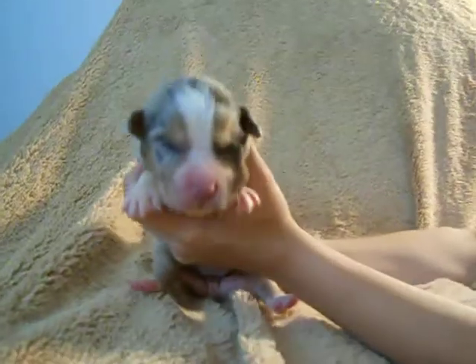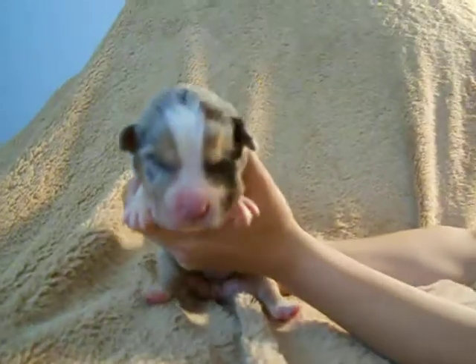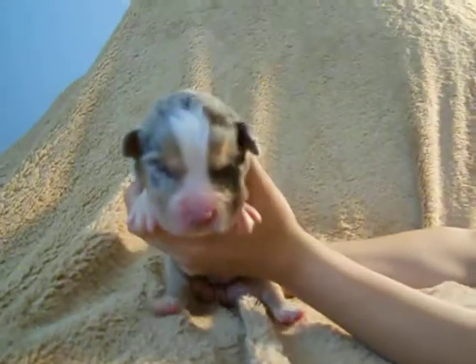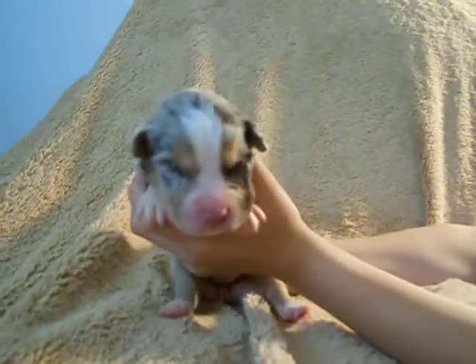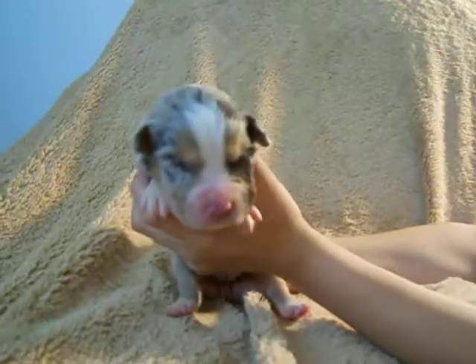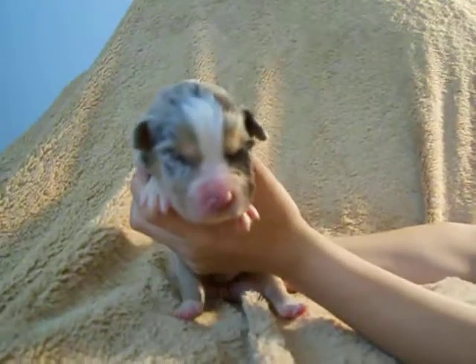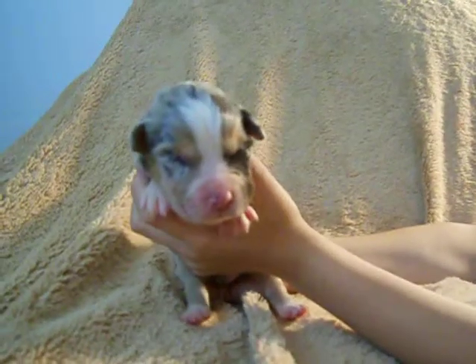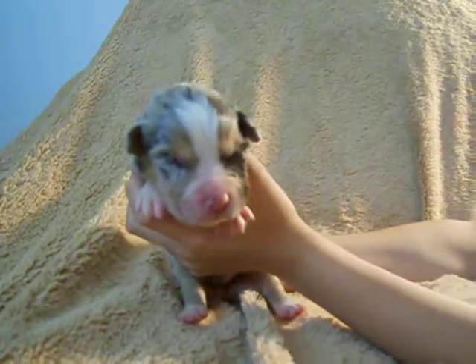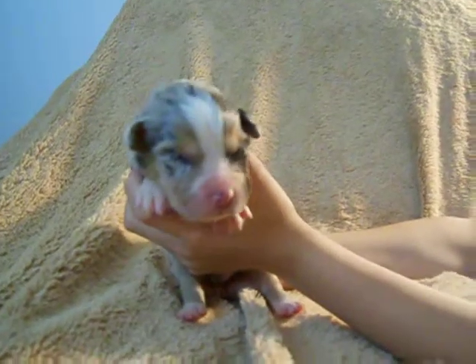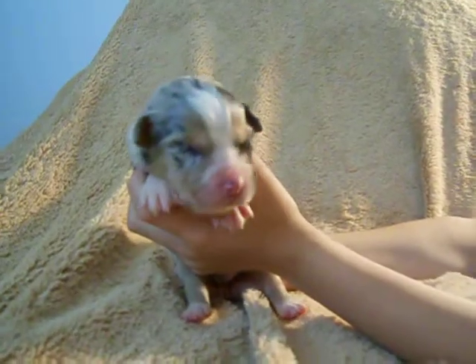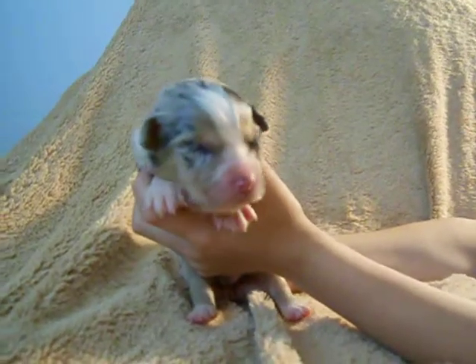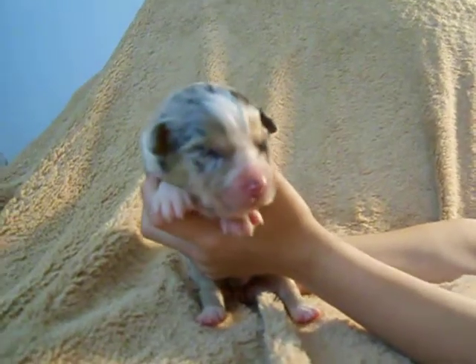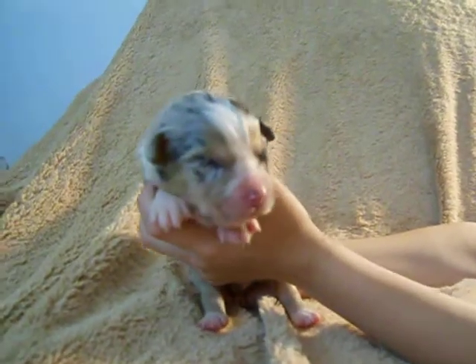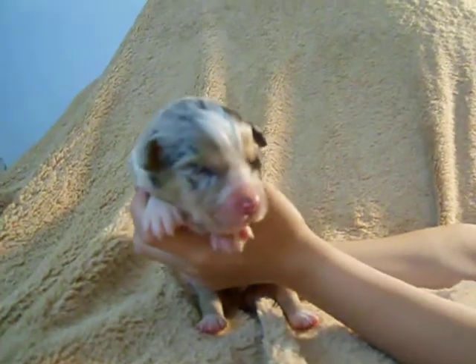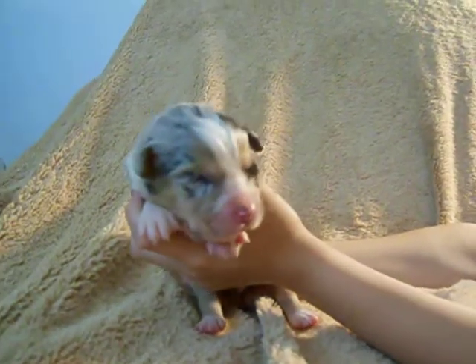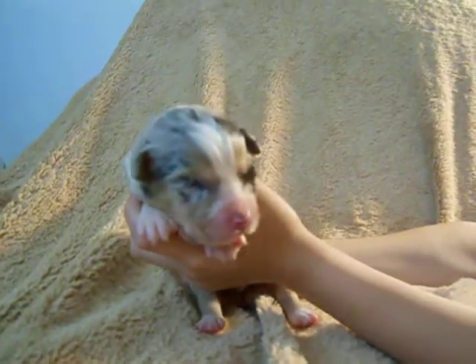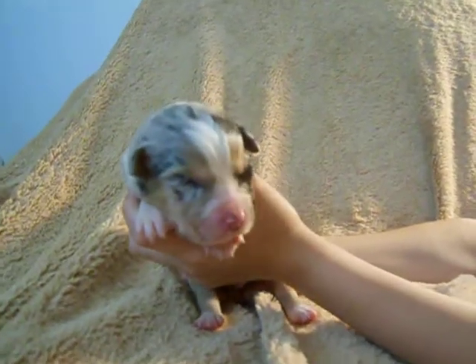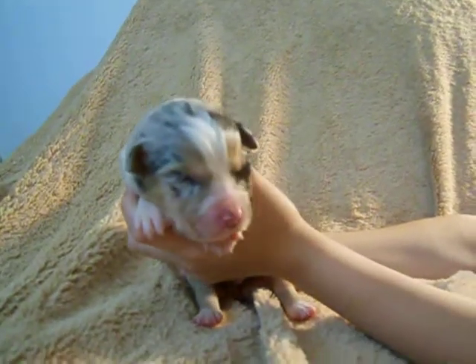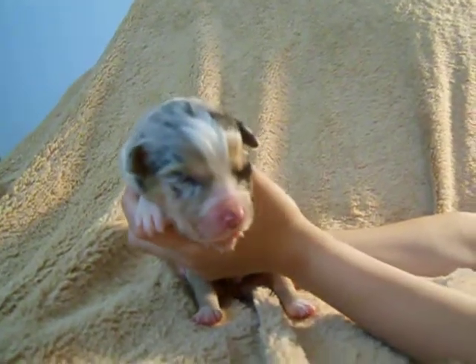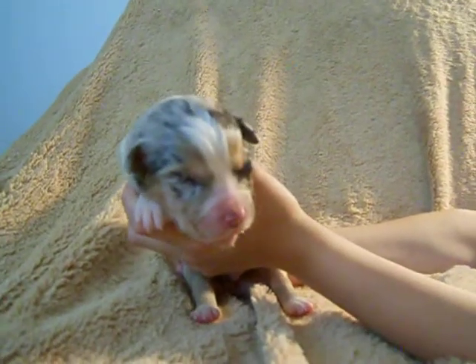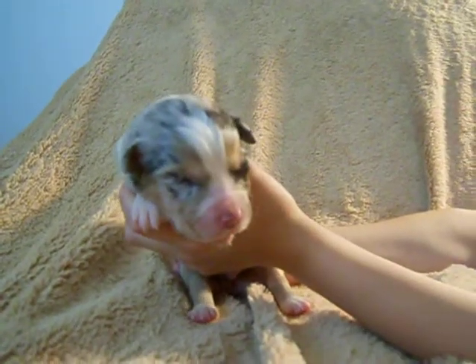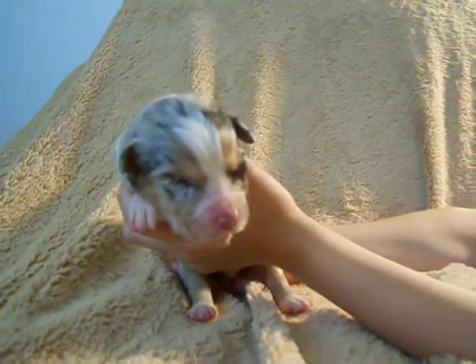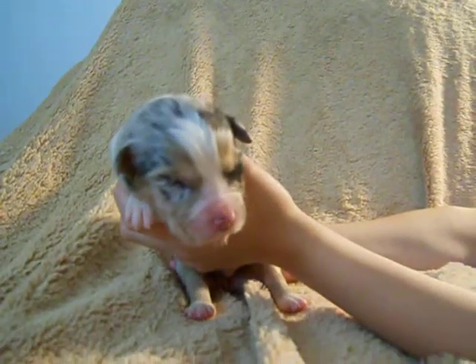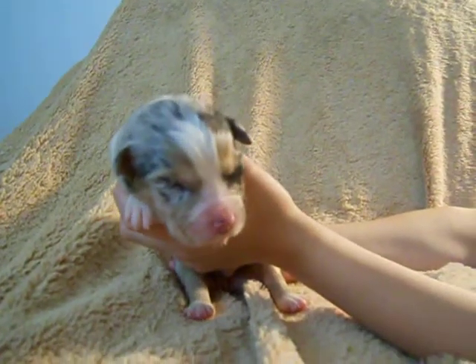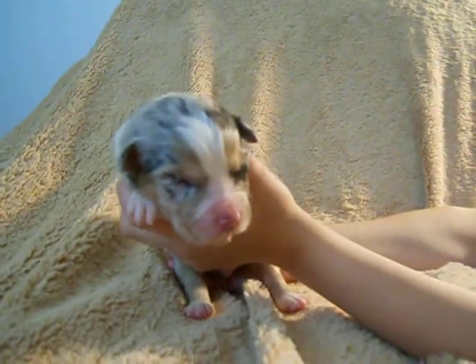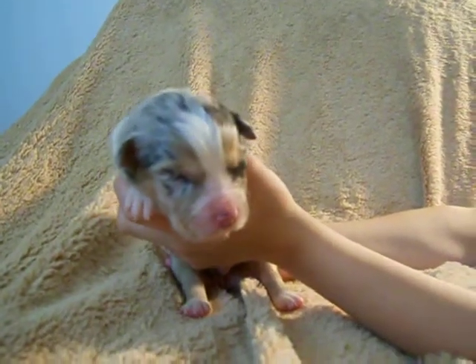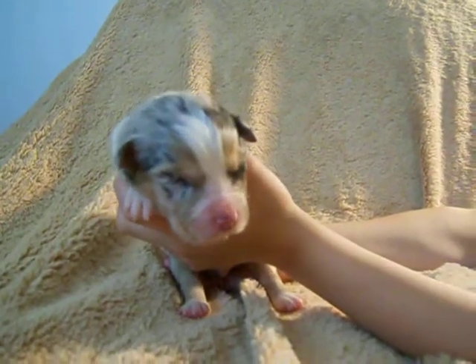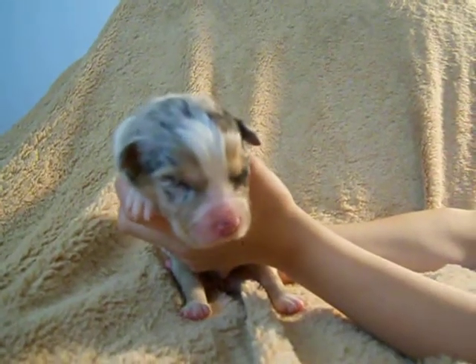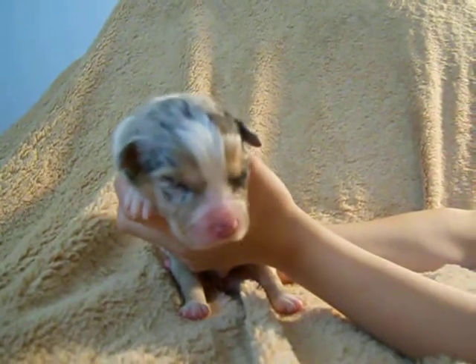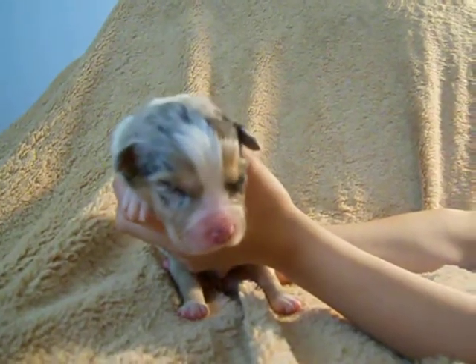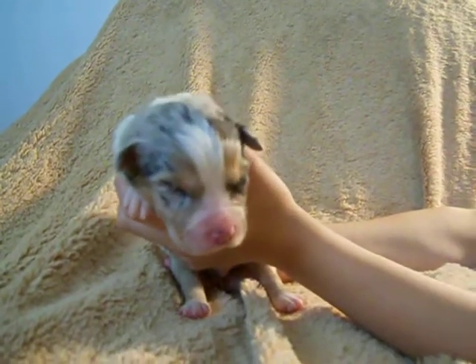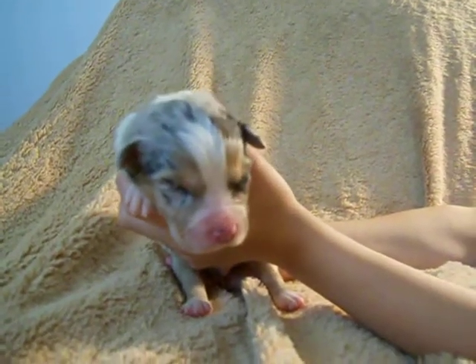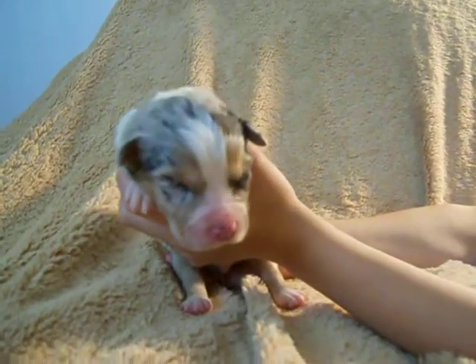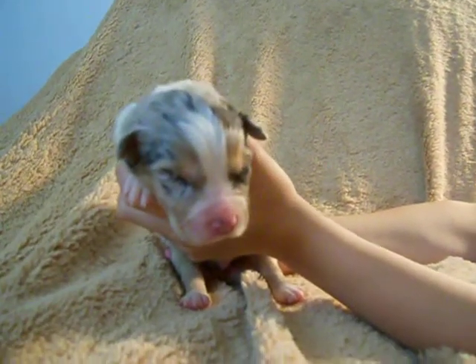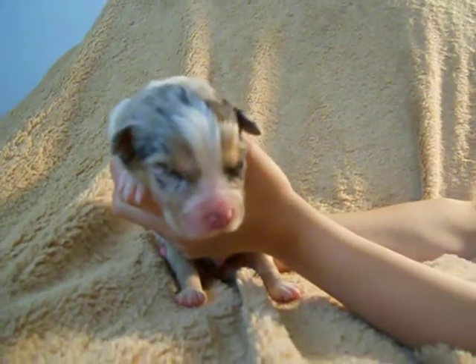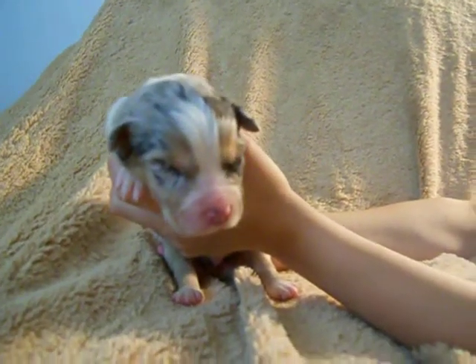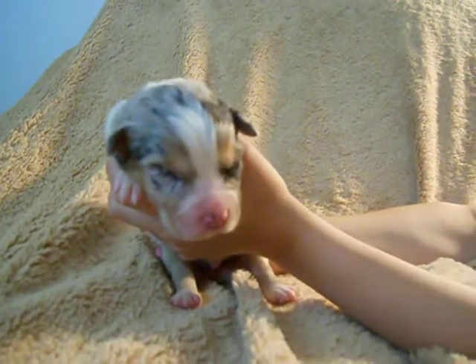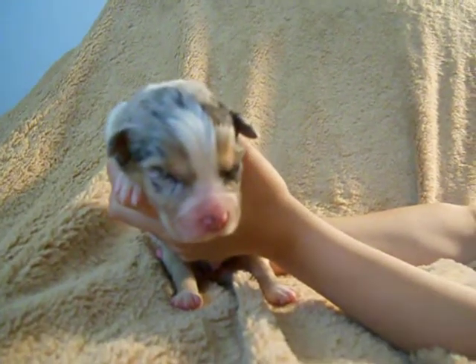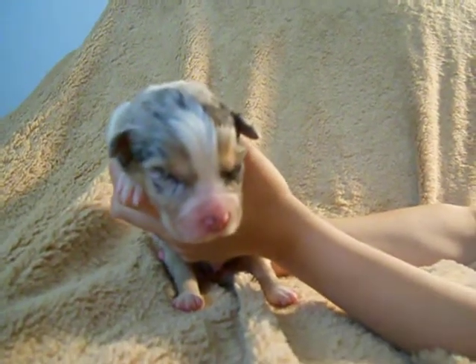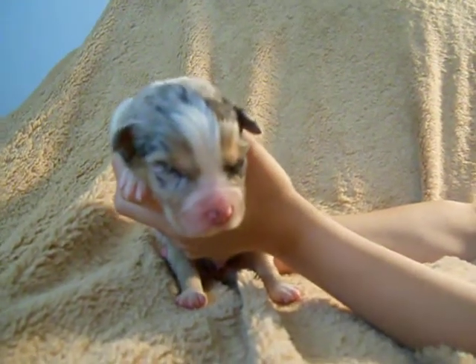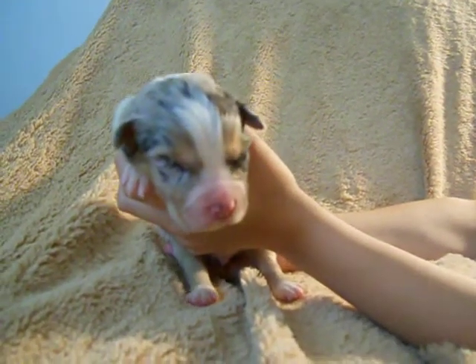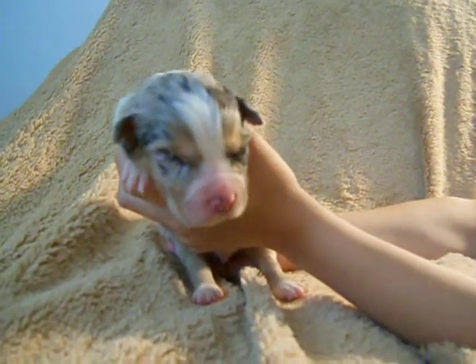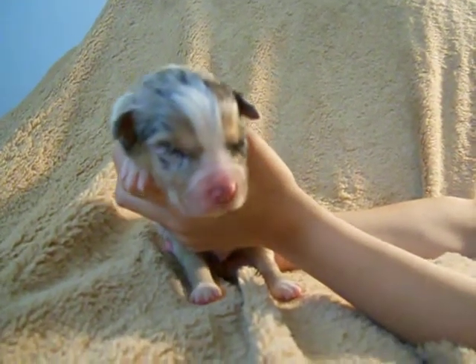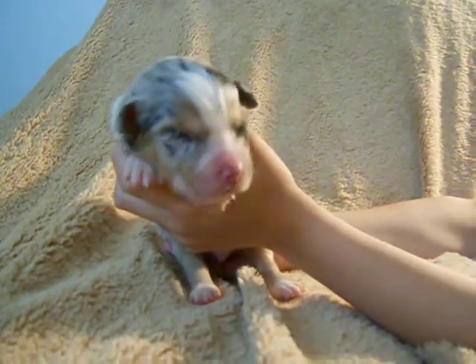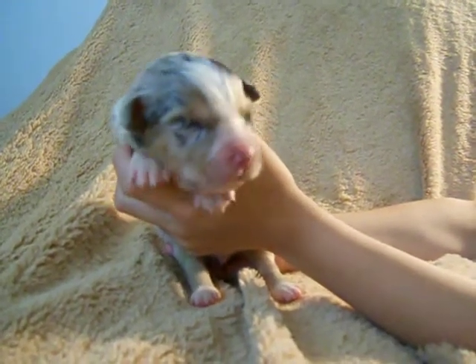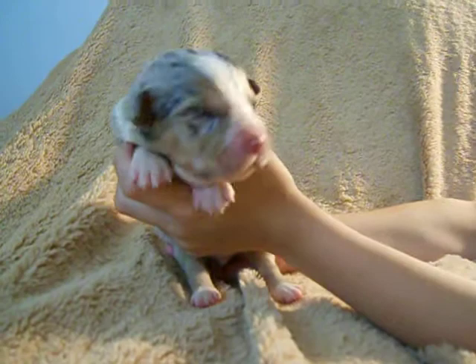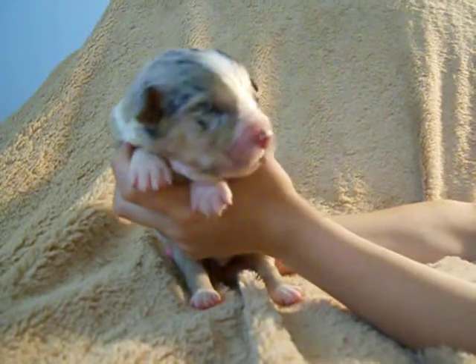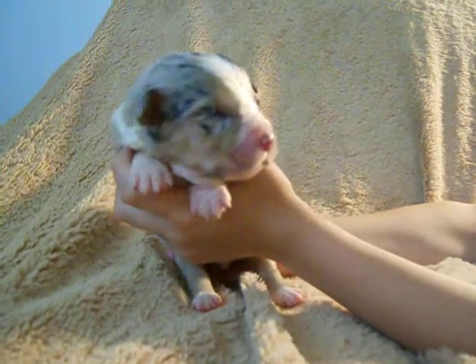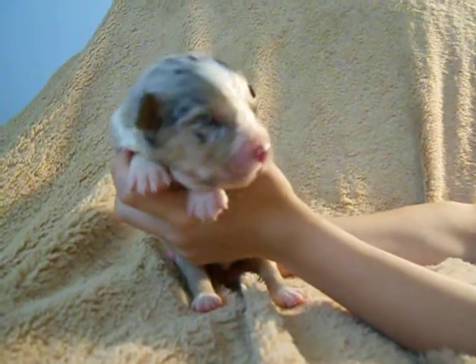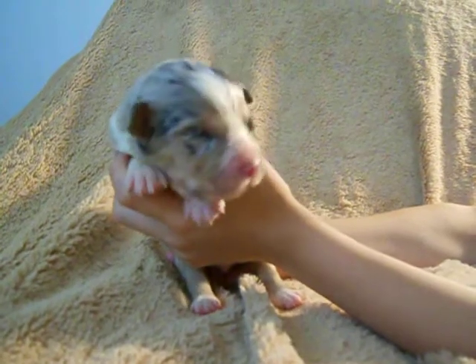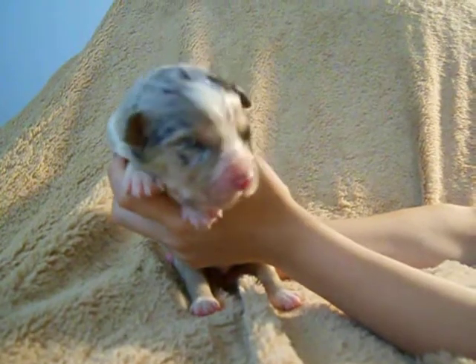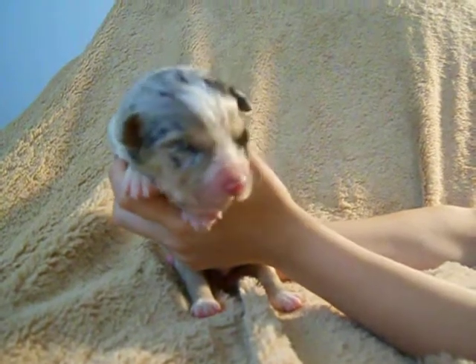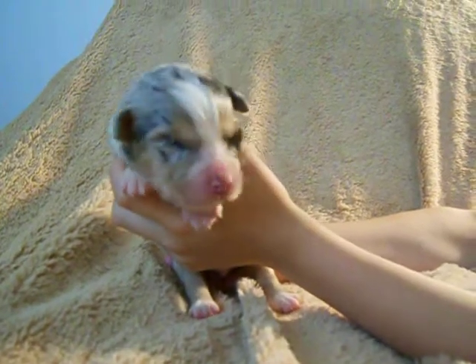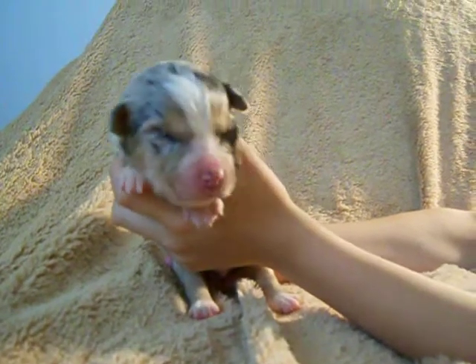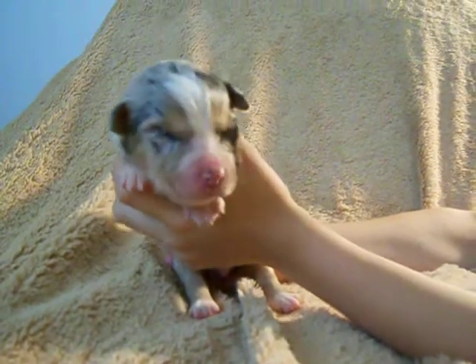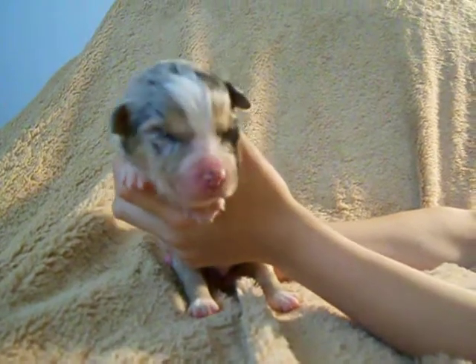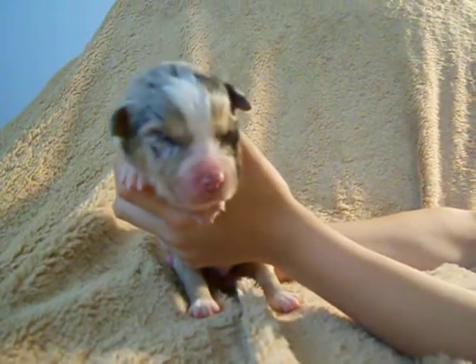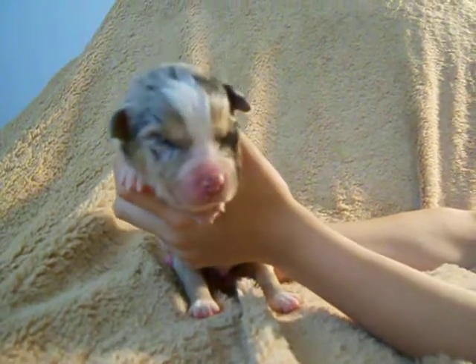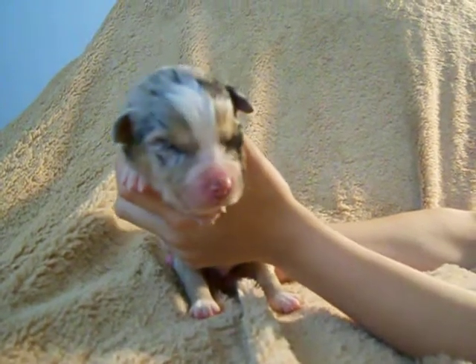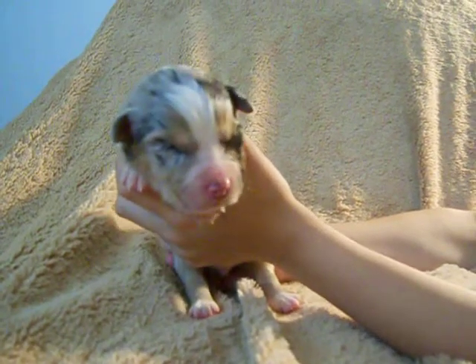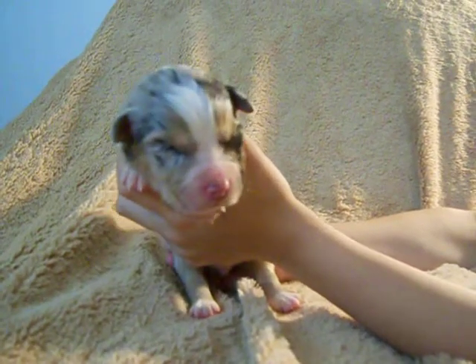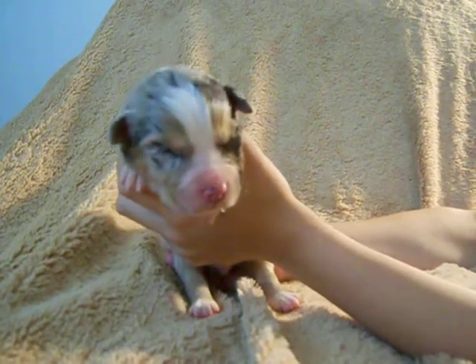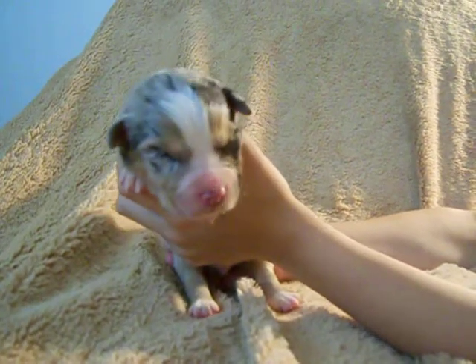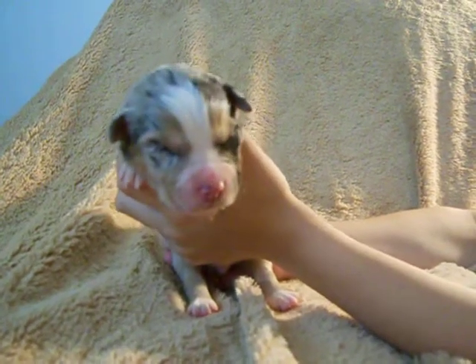This is Nemo. He's our Blue Merle boy. He's the bigger Blue Merle — one of the bigger ones of the litter.